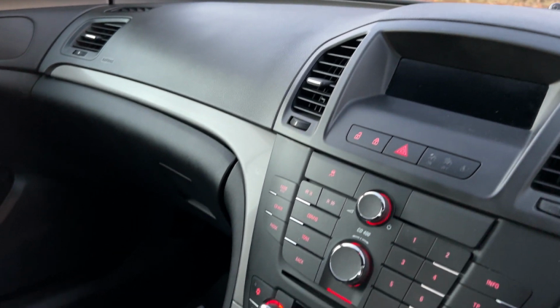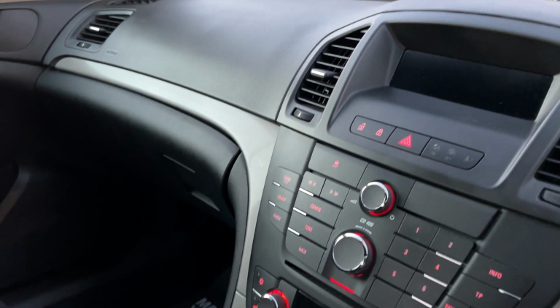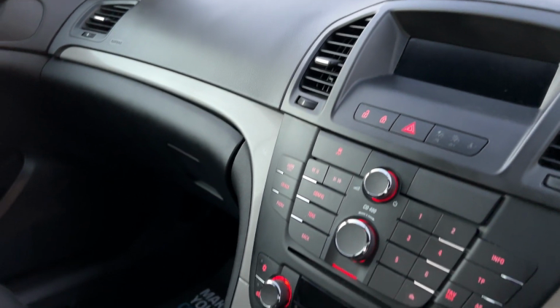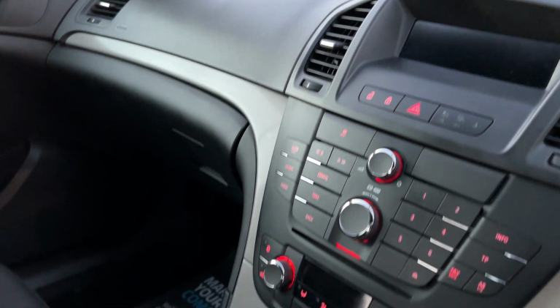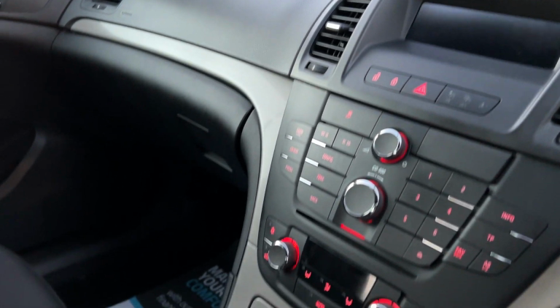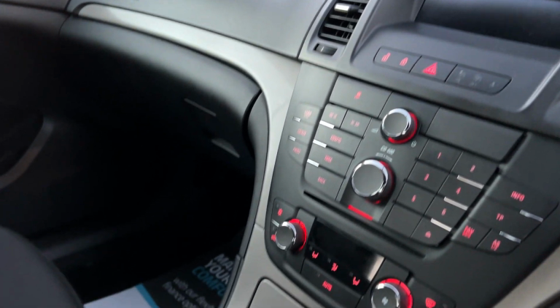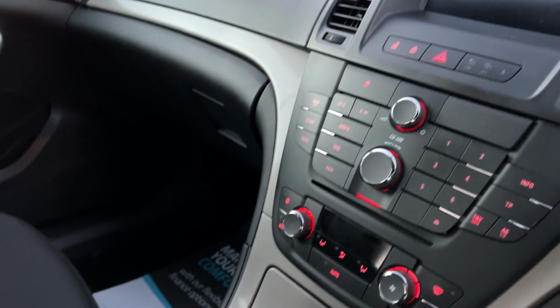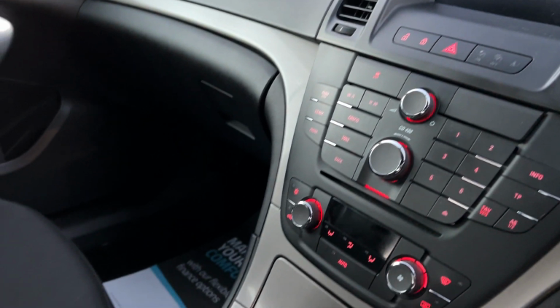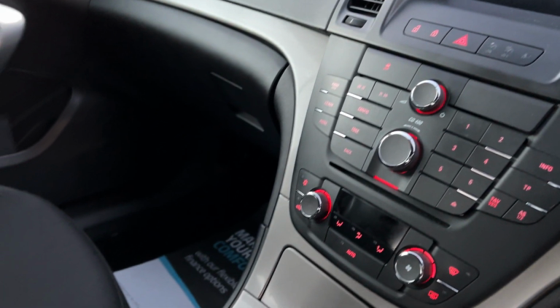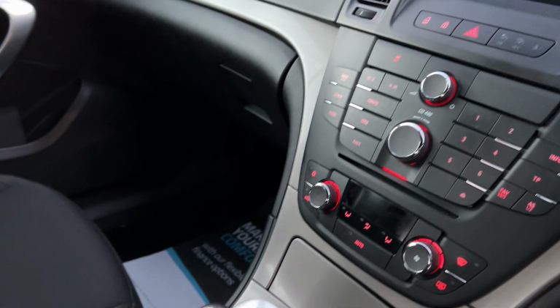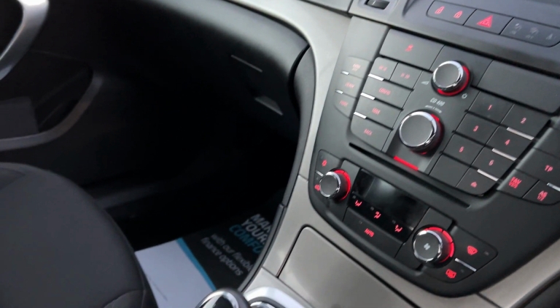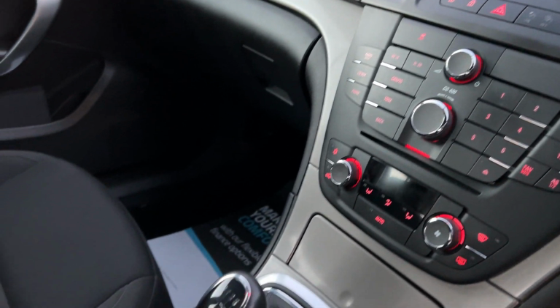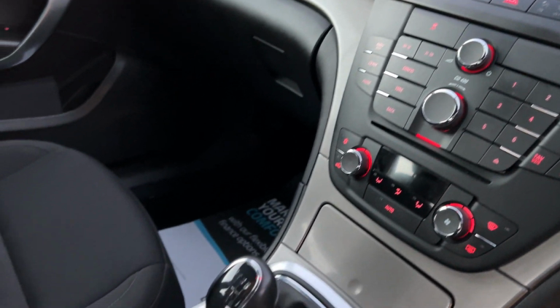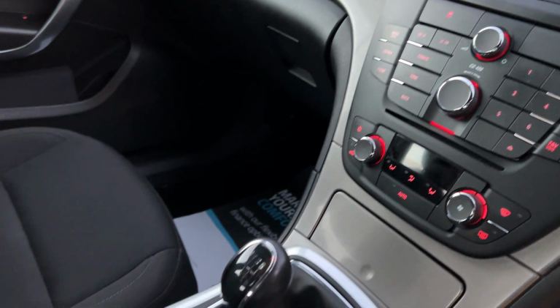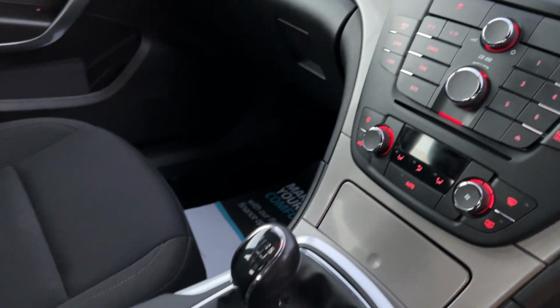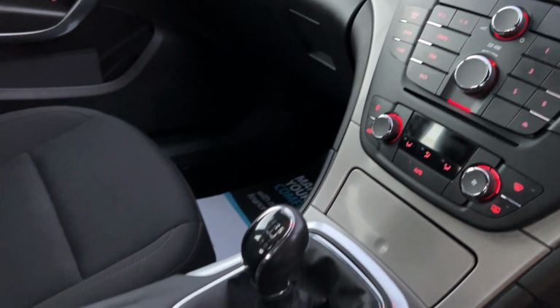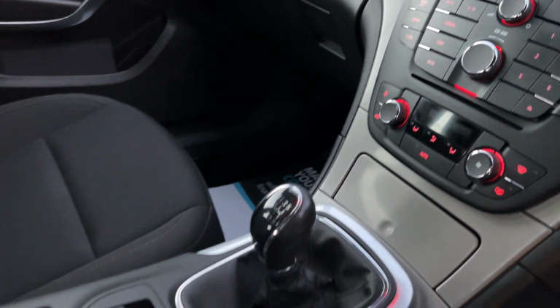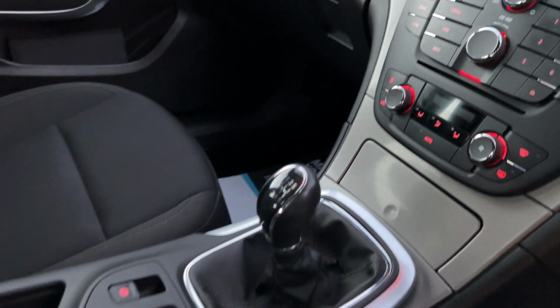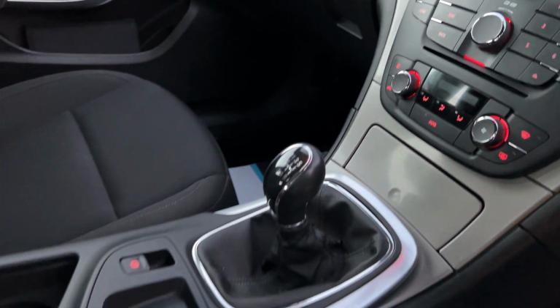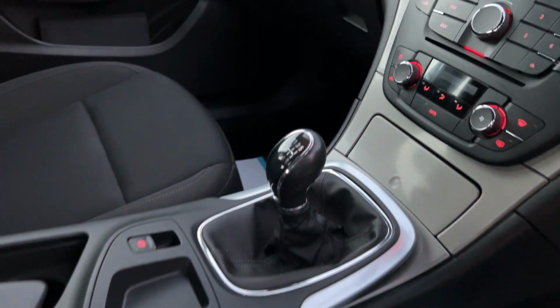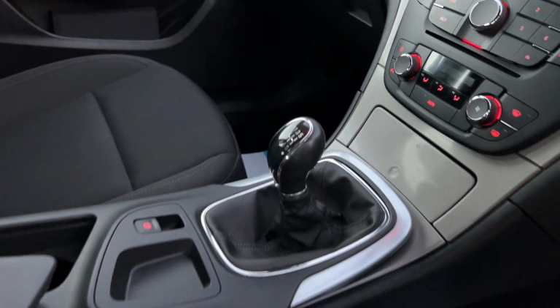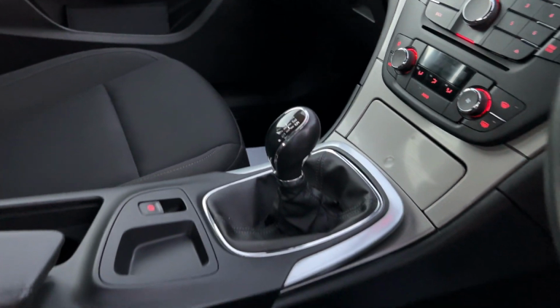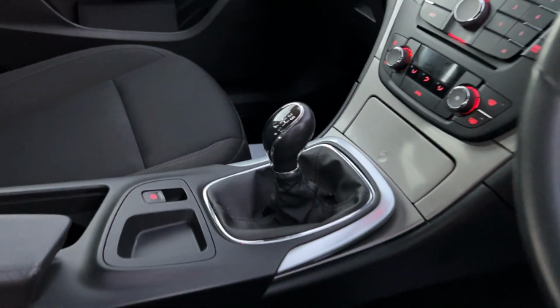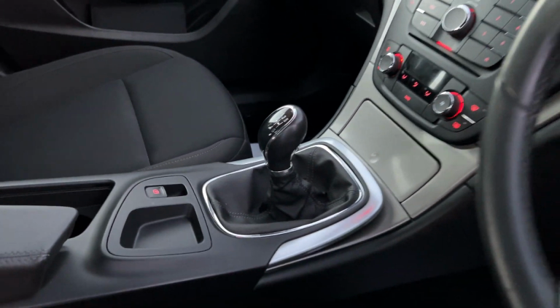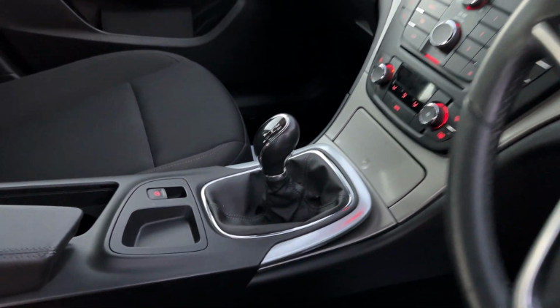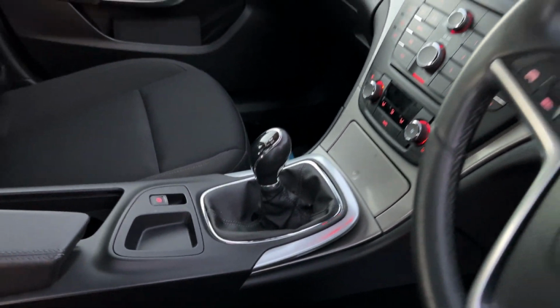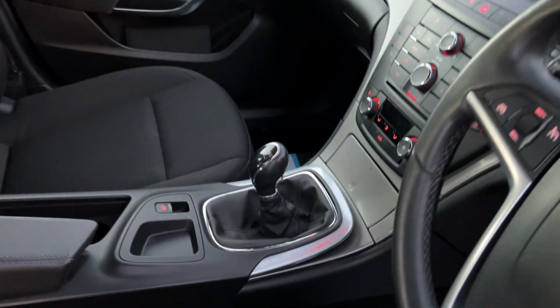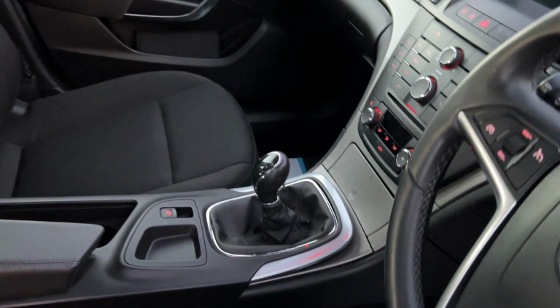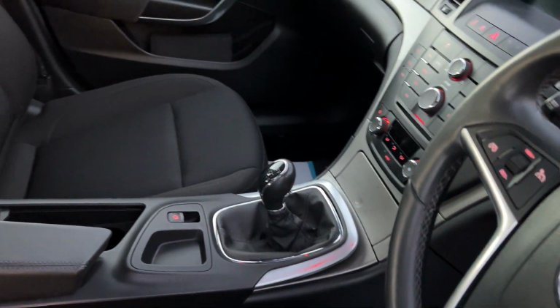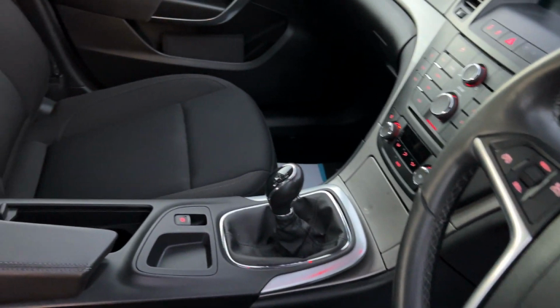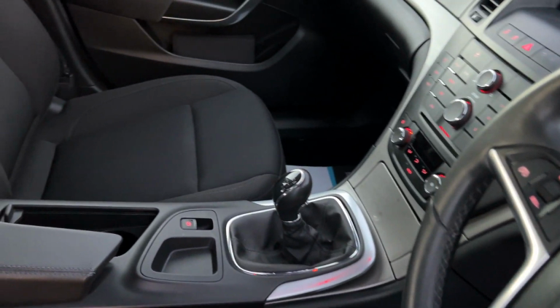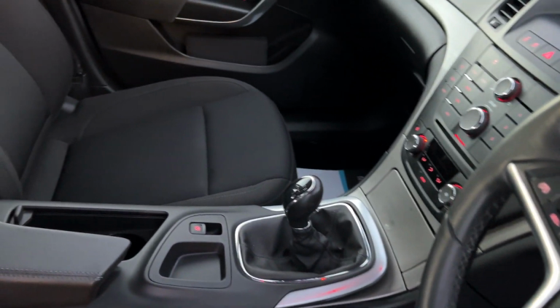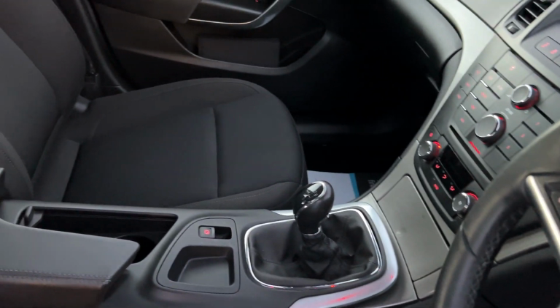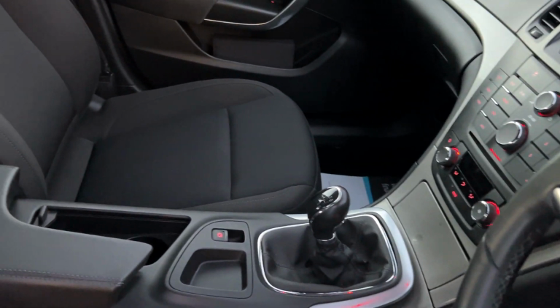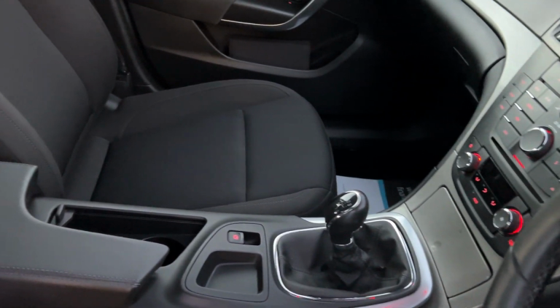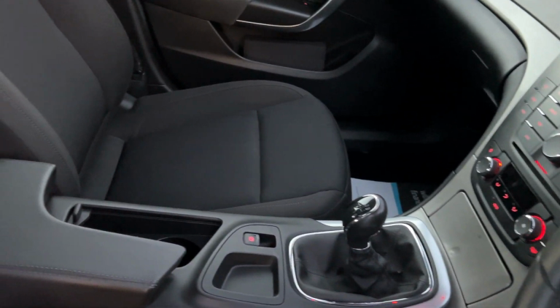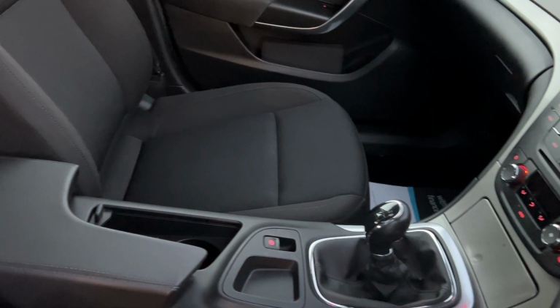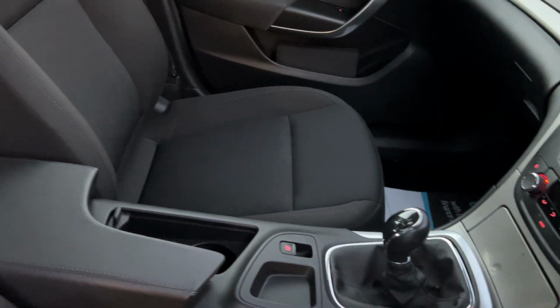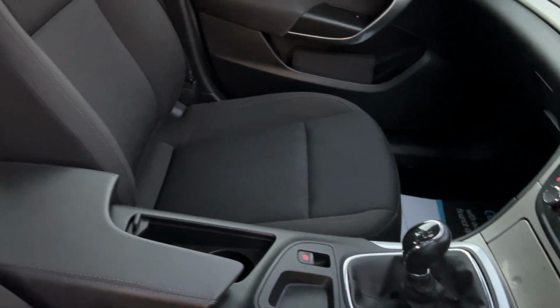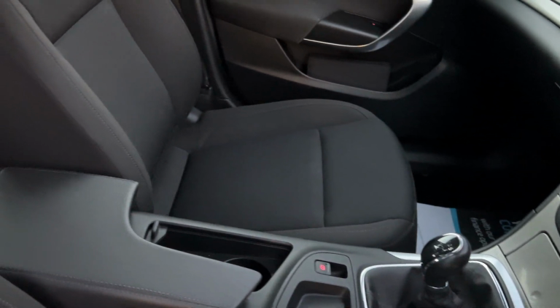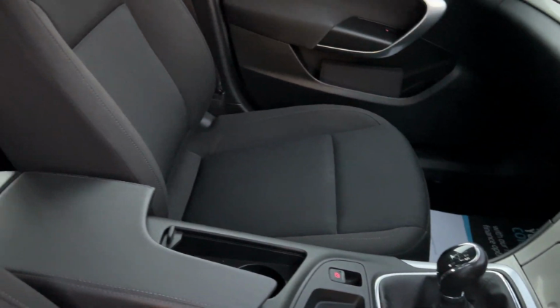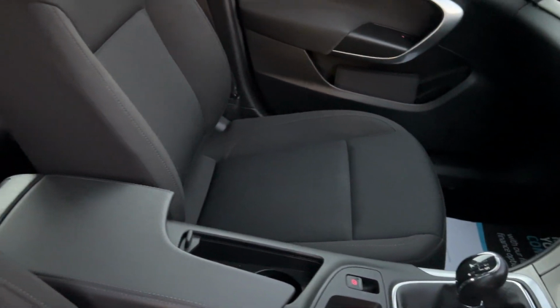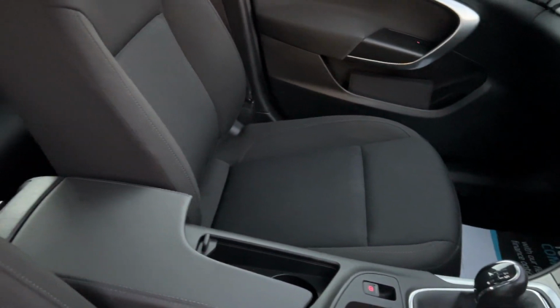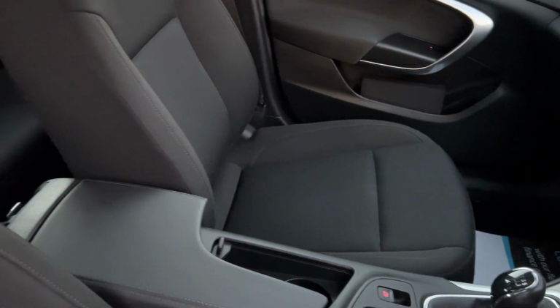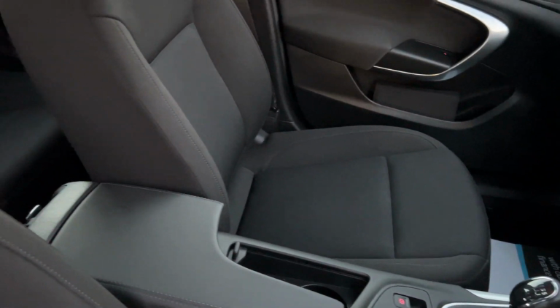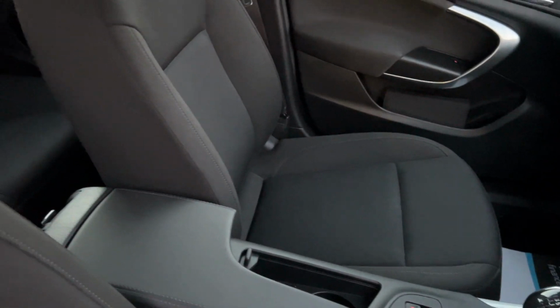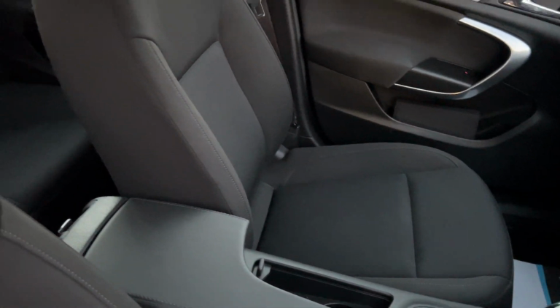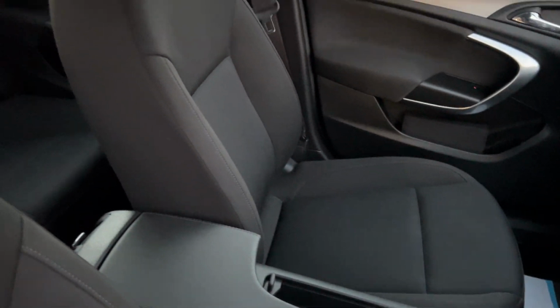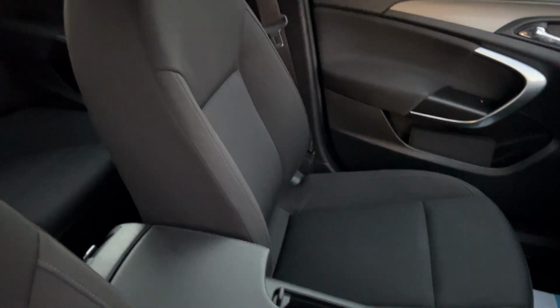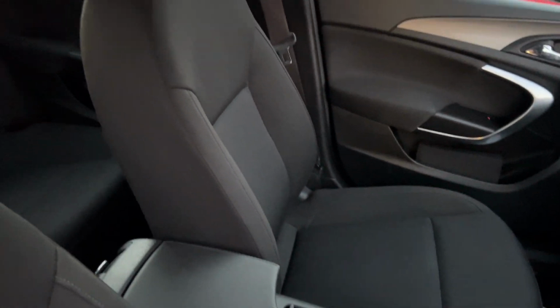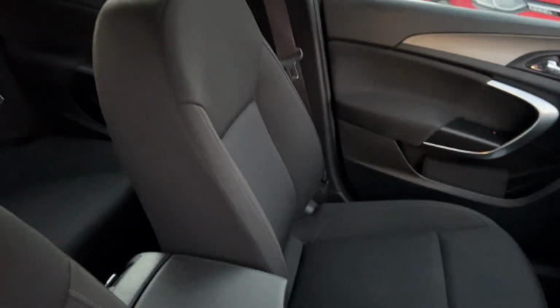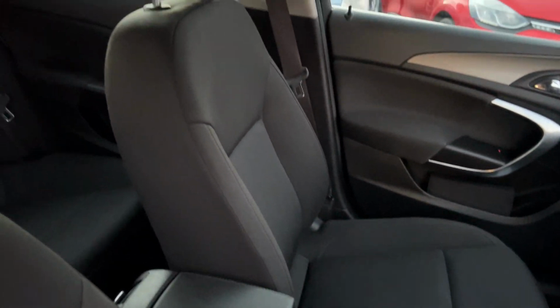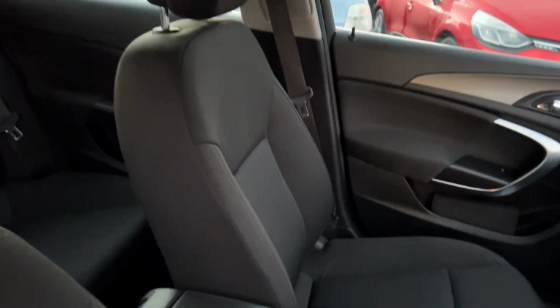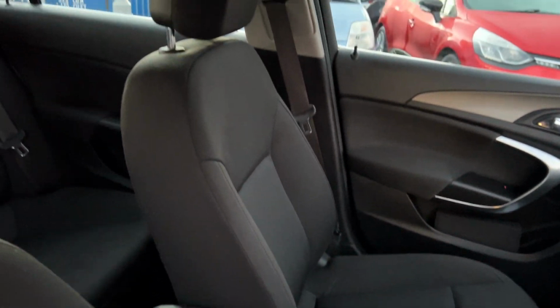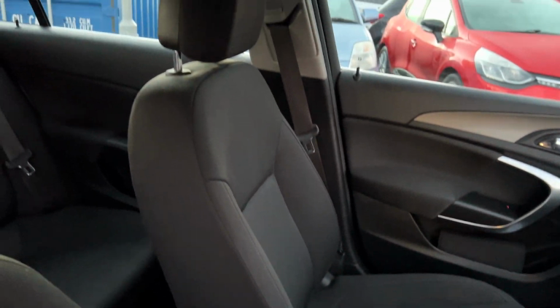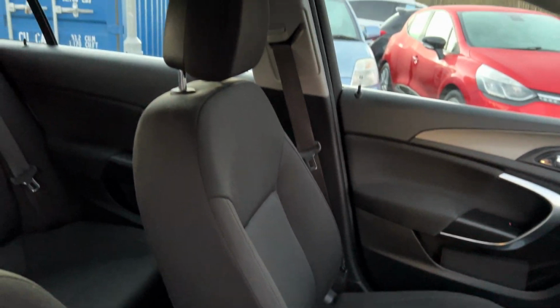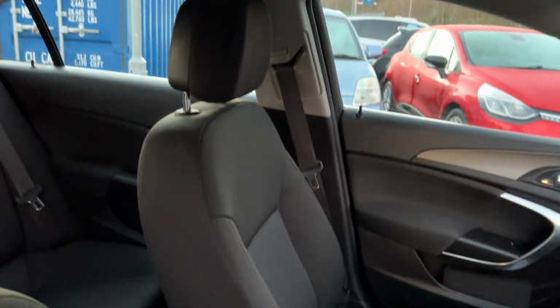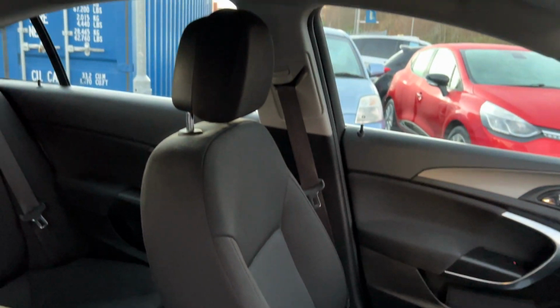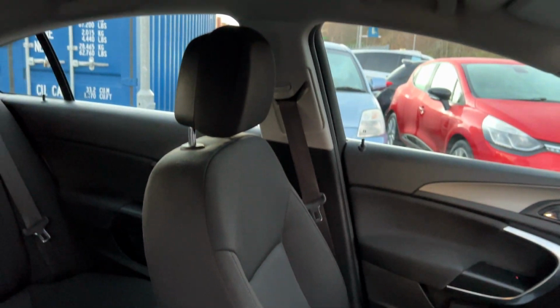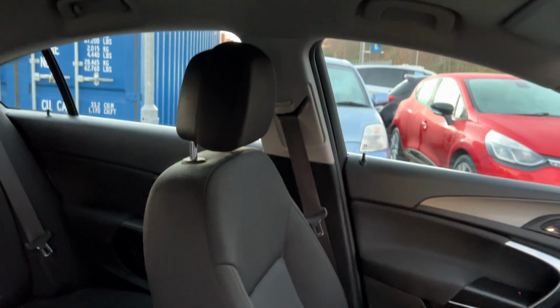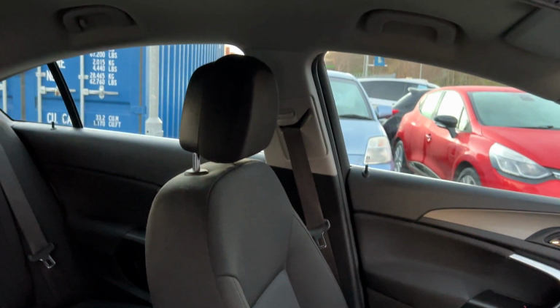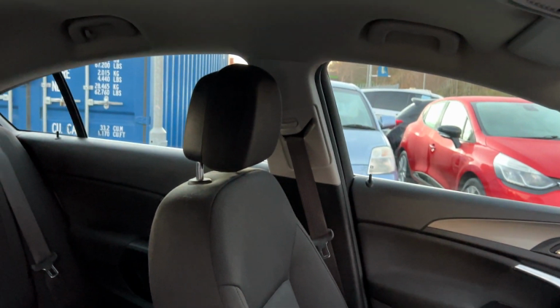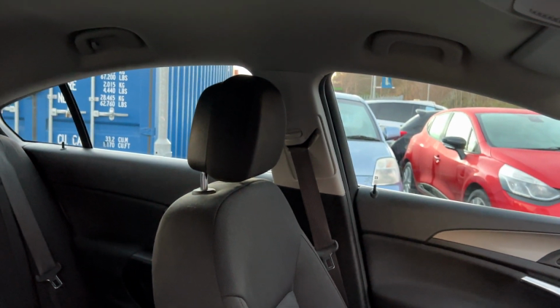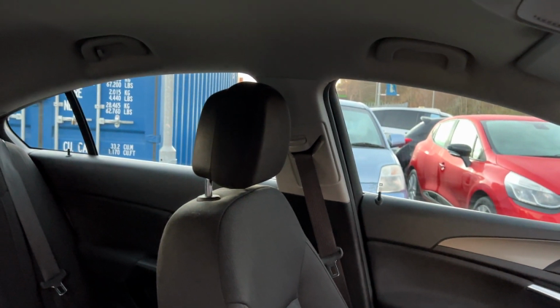Air conditioning, 6 speed, cloth seats in grey.